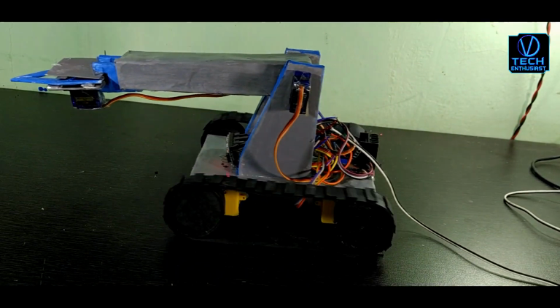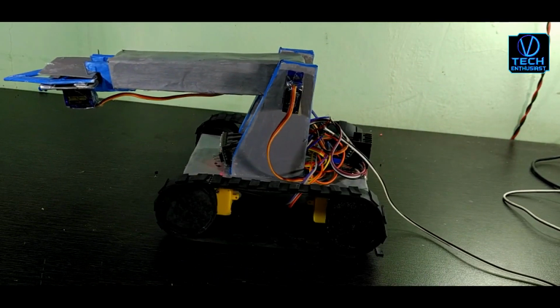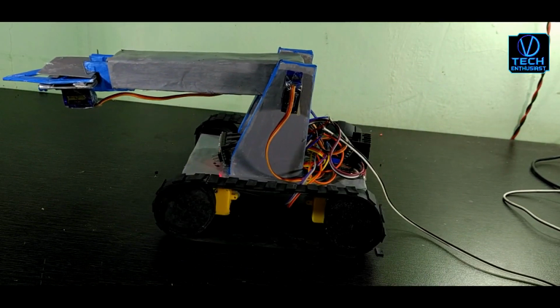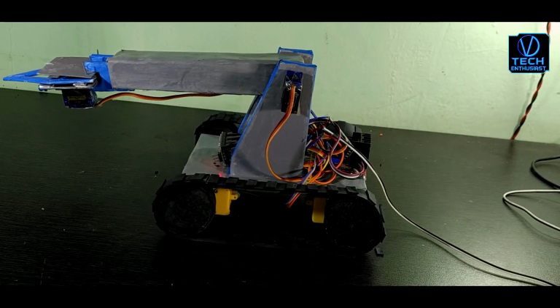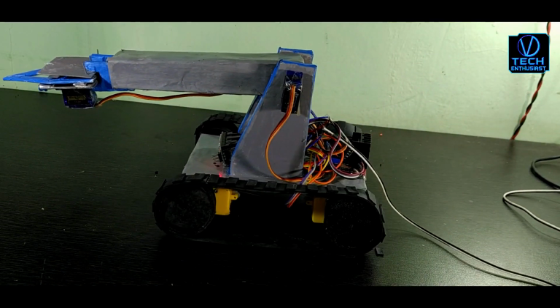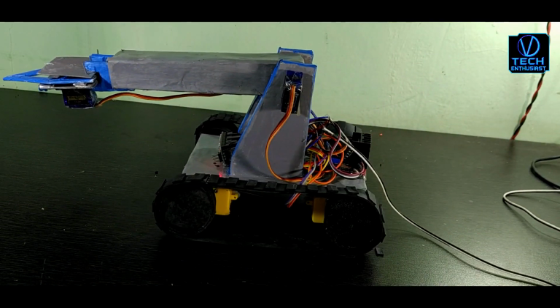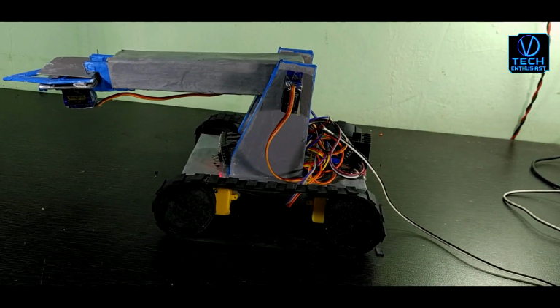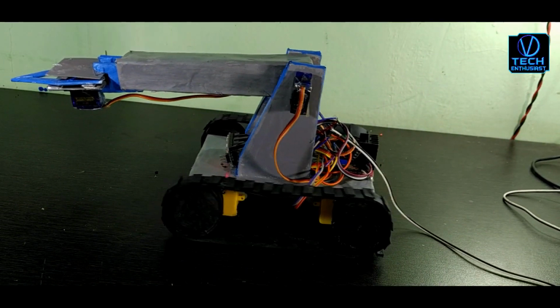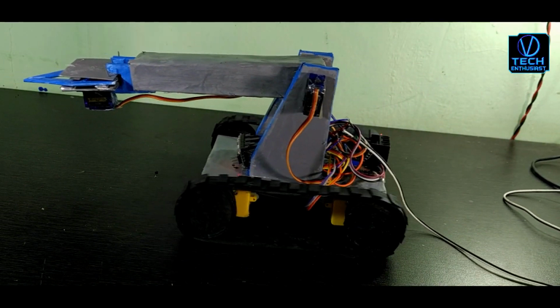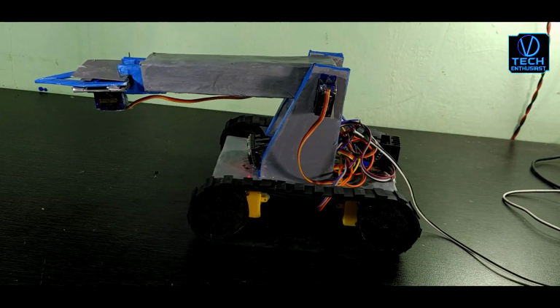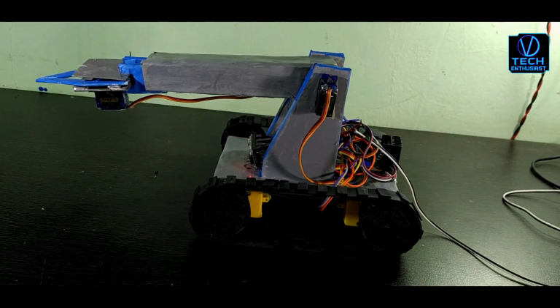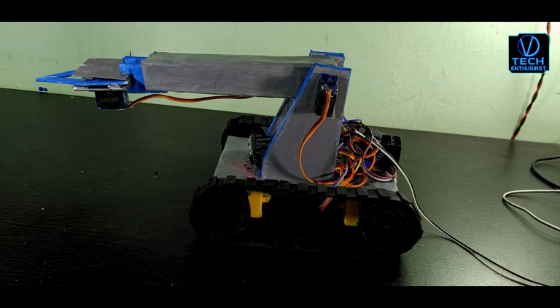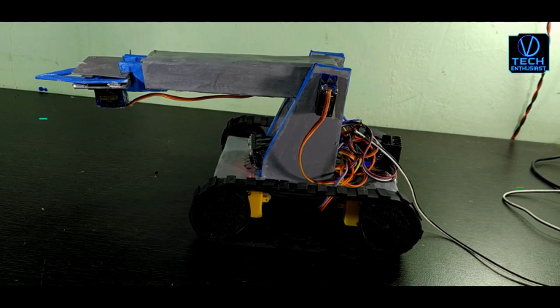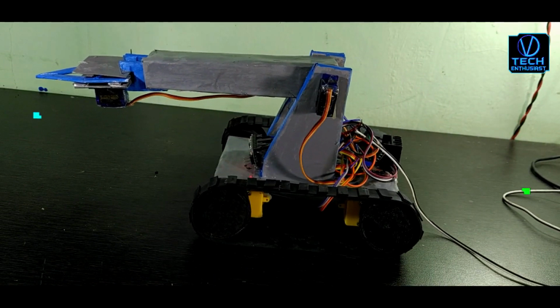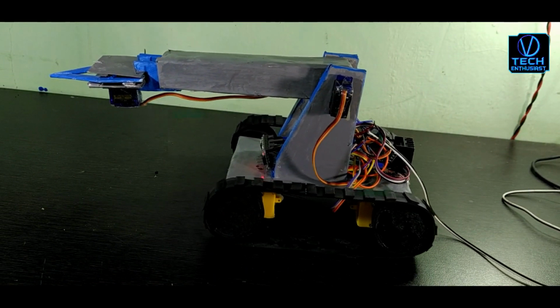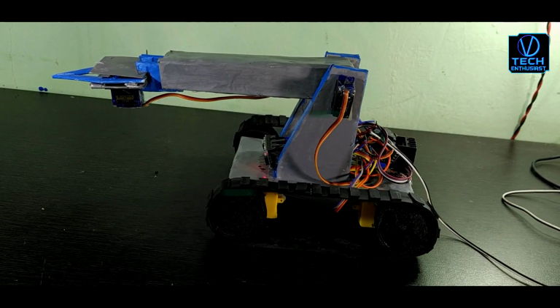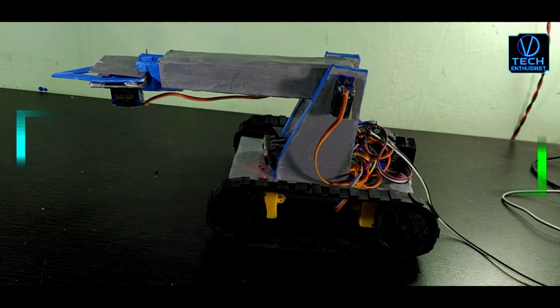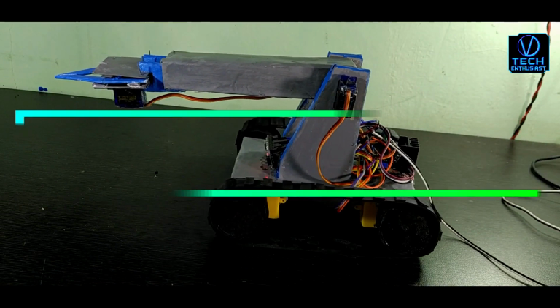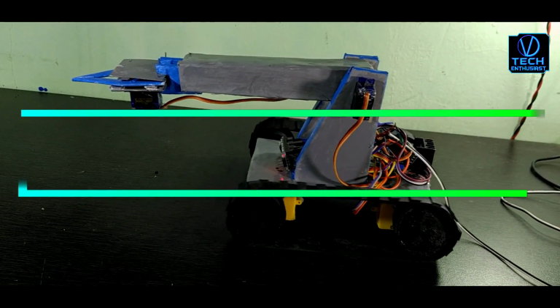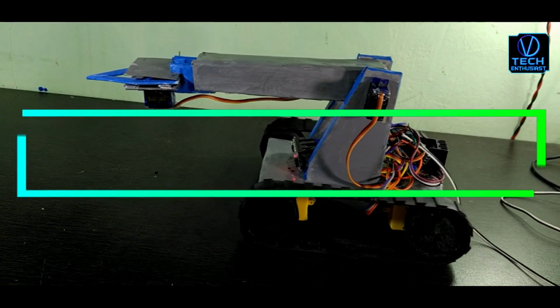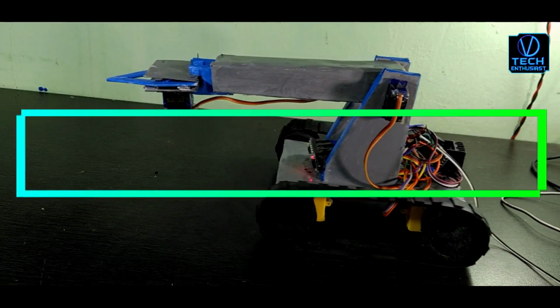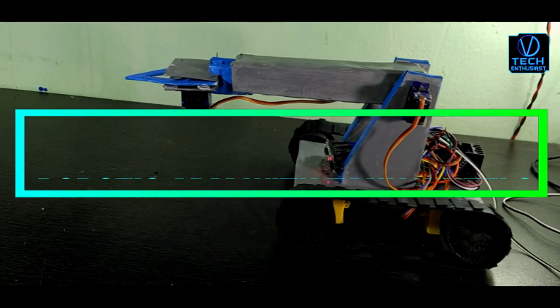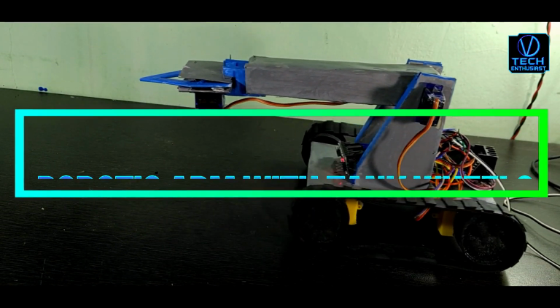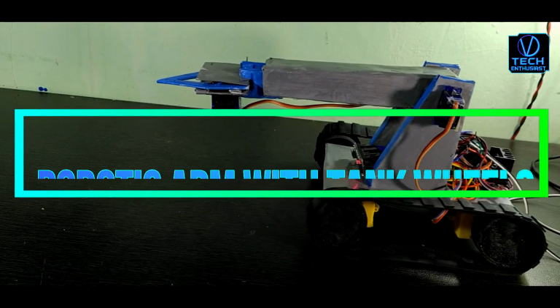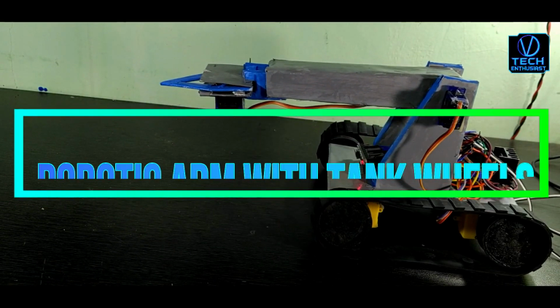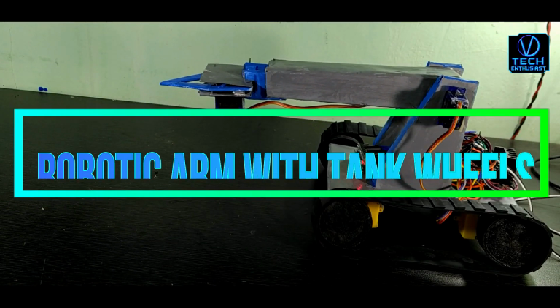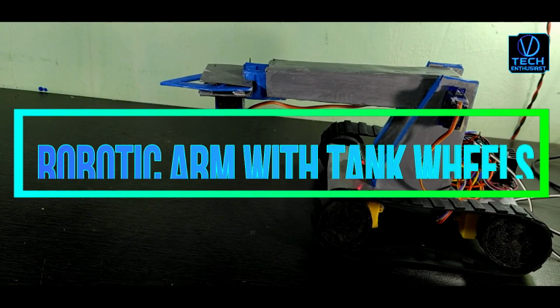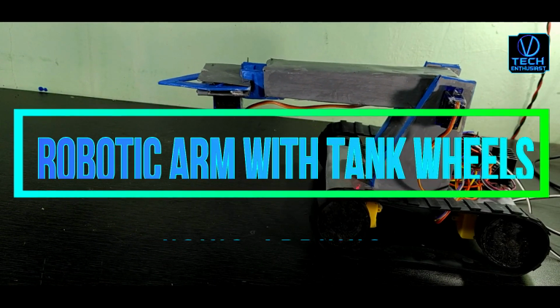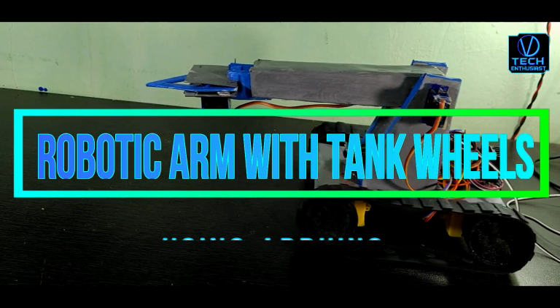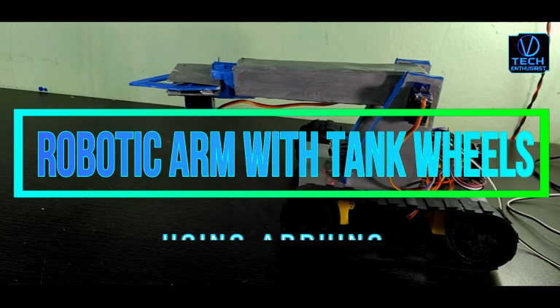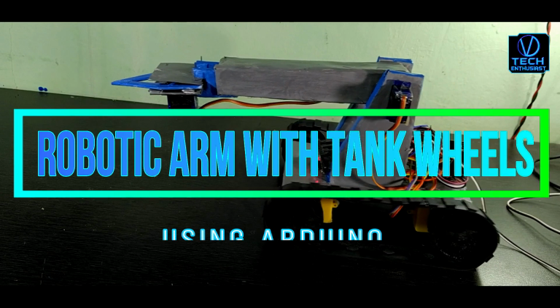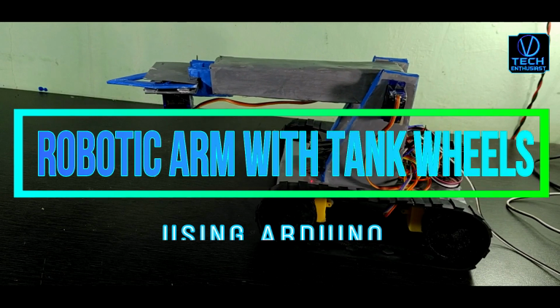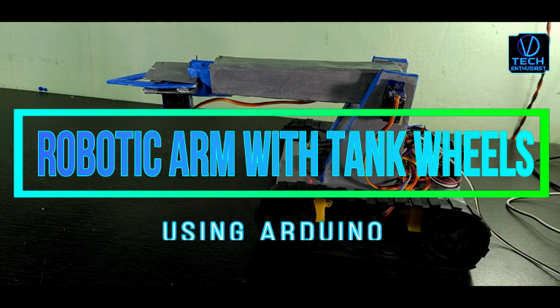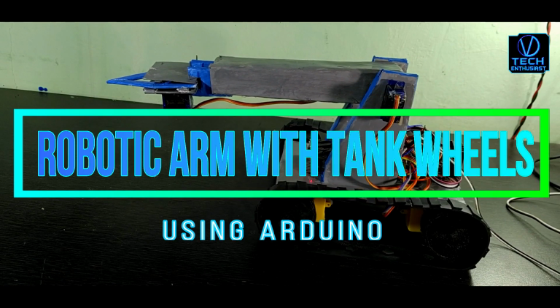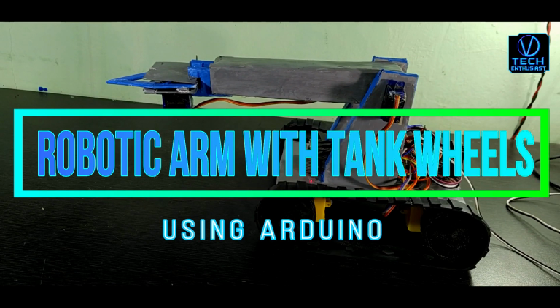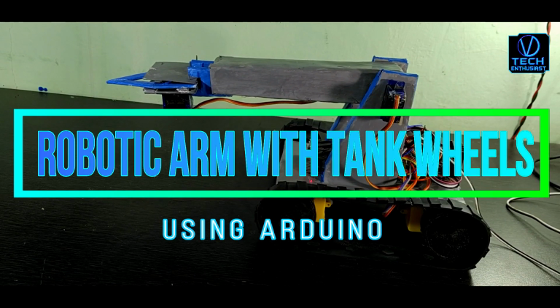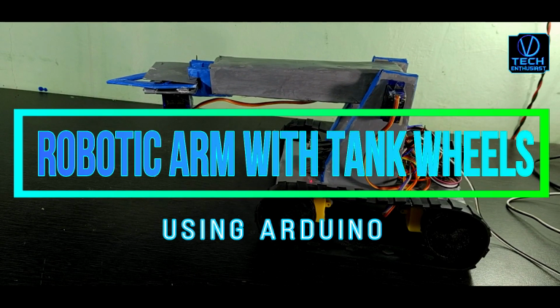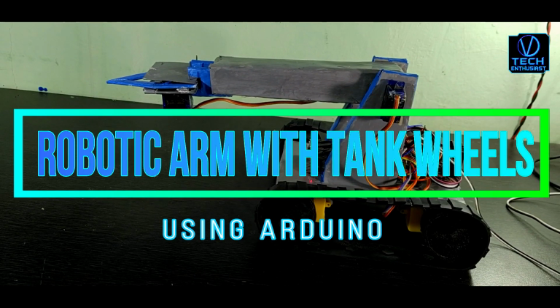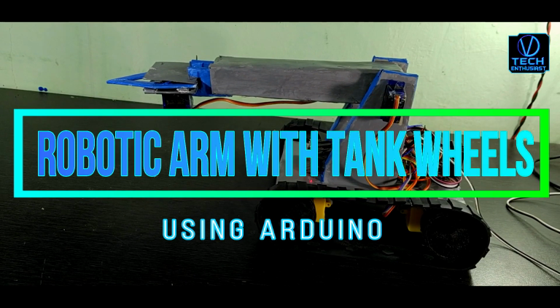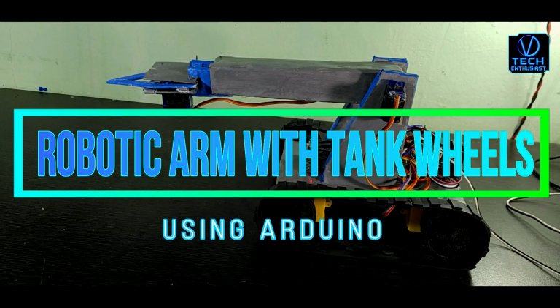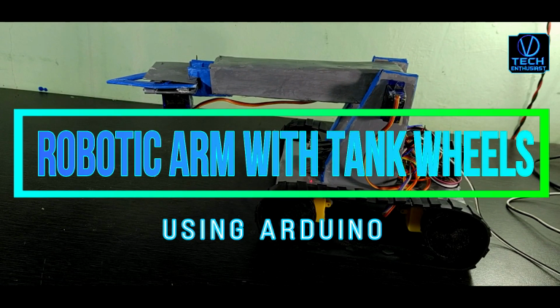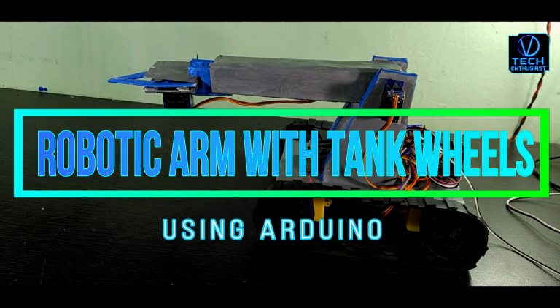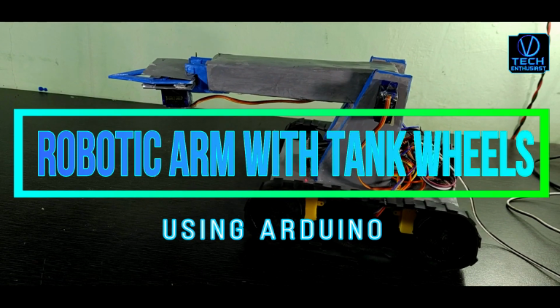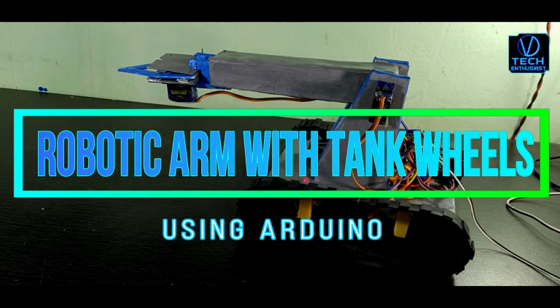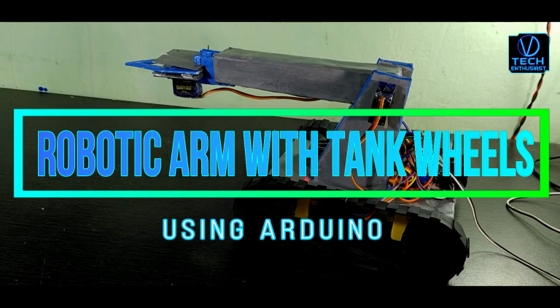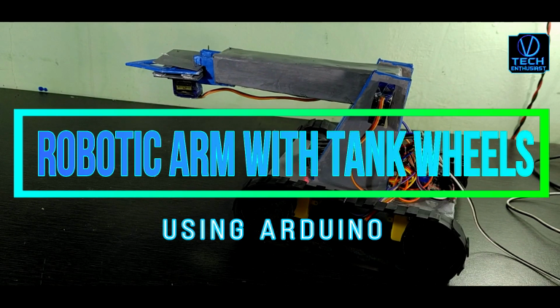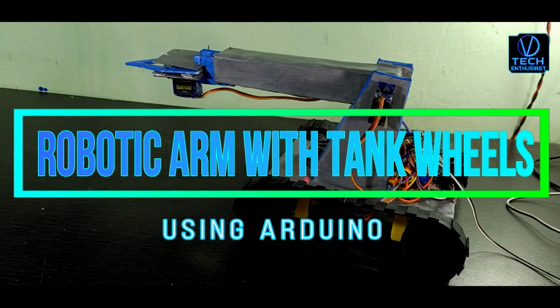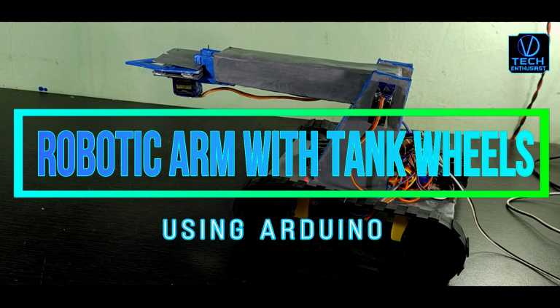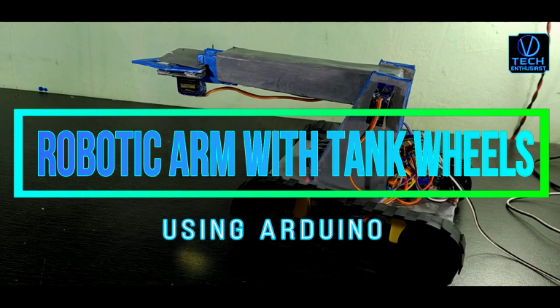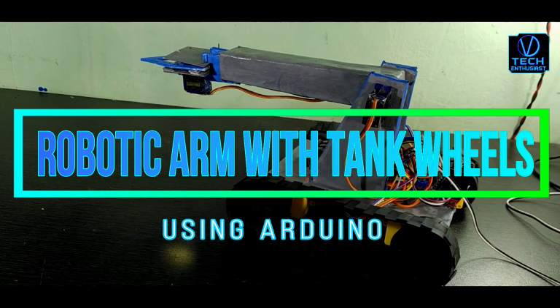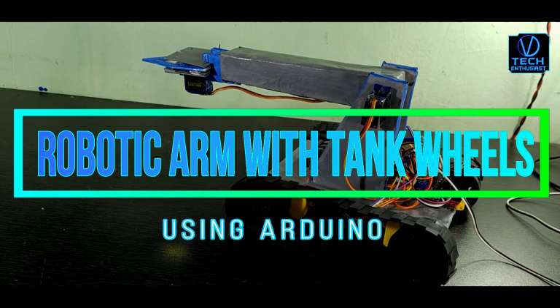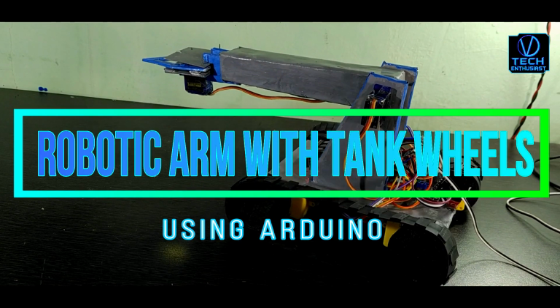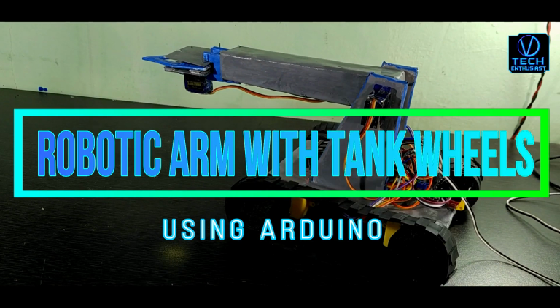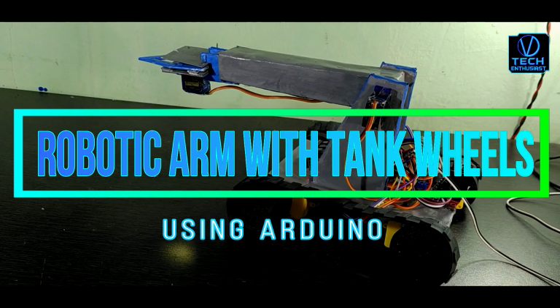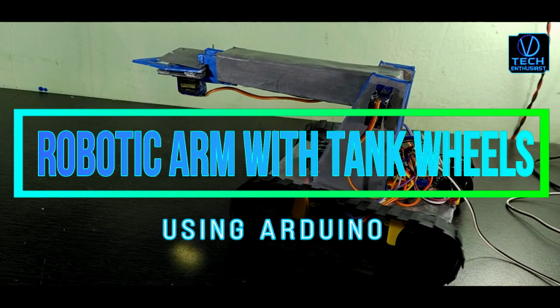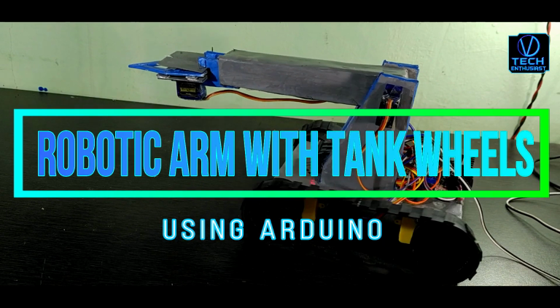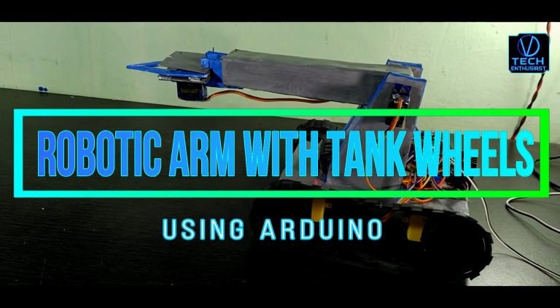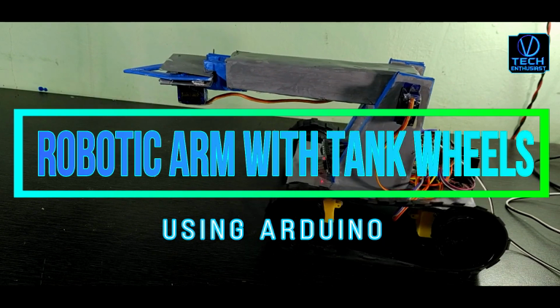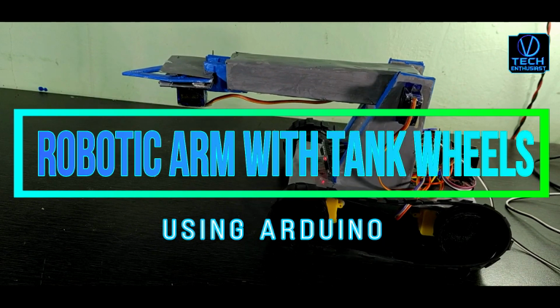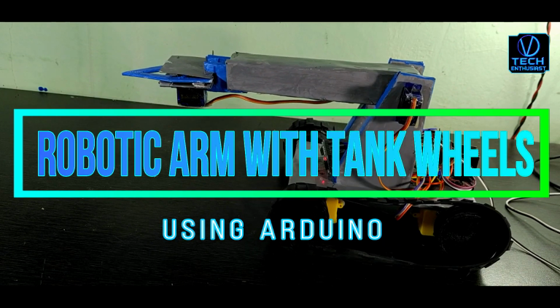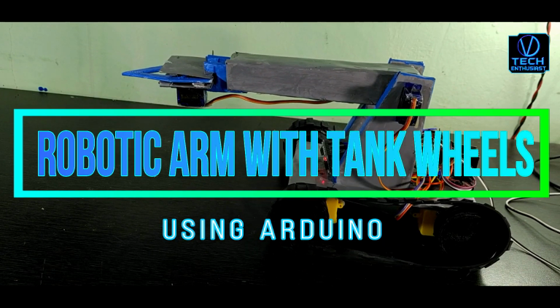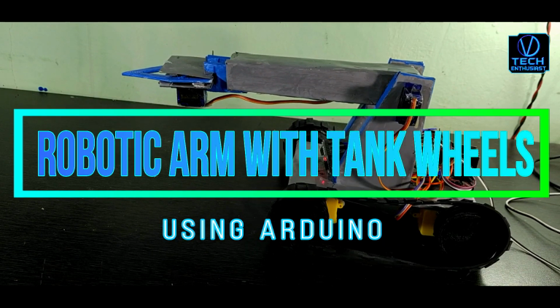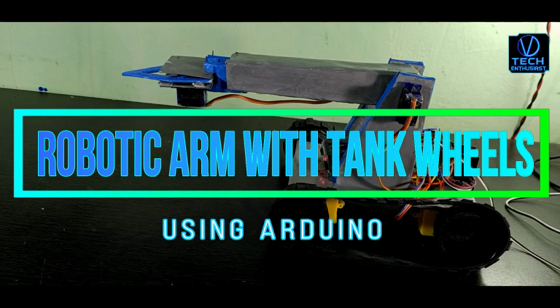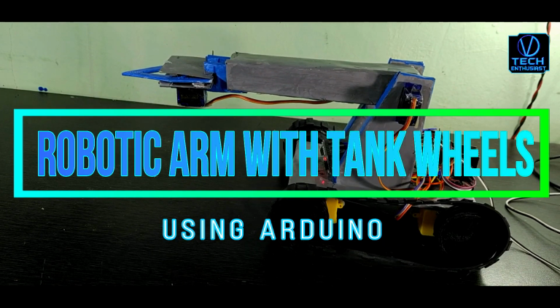Hello Tech Entities, welcome to the VD Tech Entities YouTube channel, where our students may learn how to make a robotic arm with tank wheels.